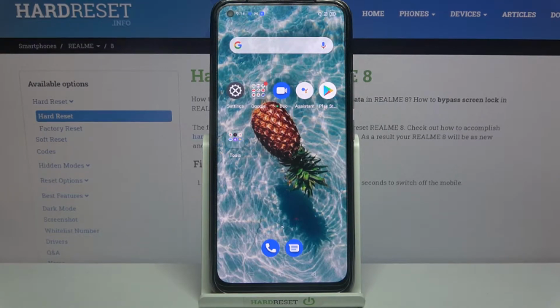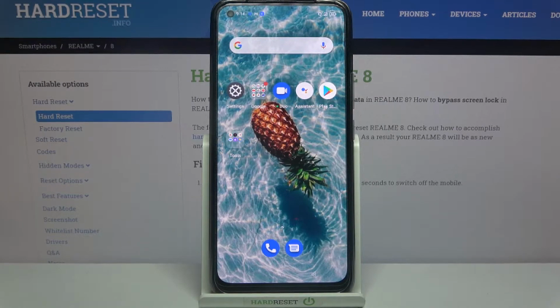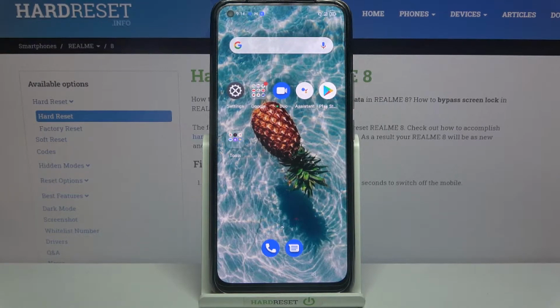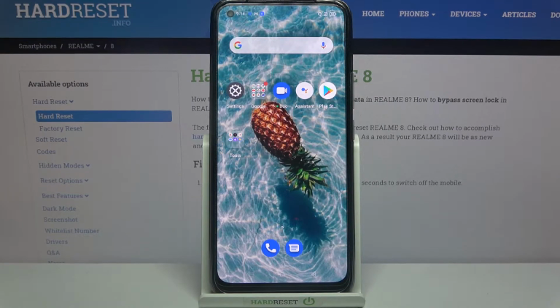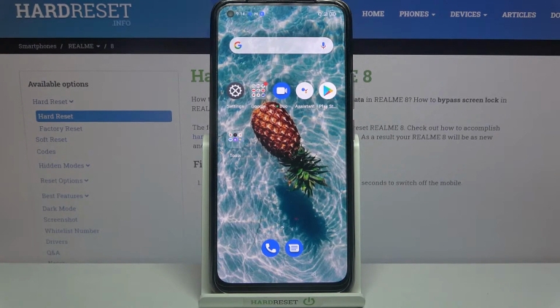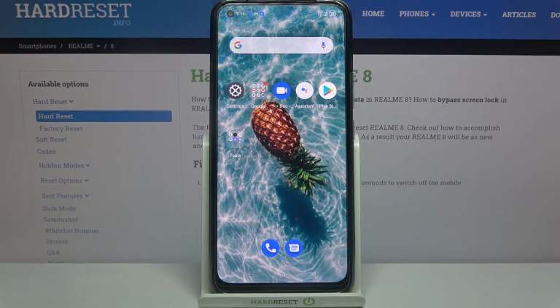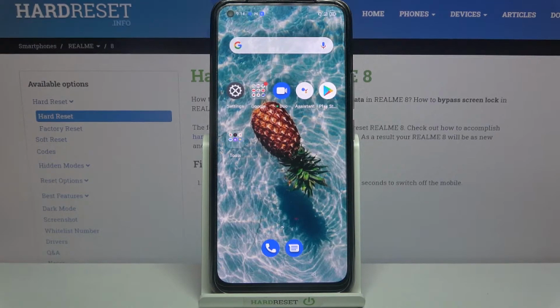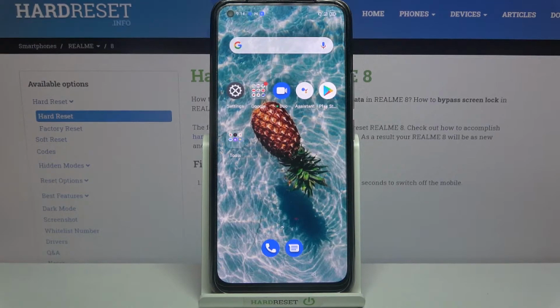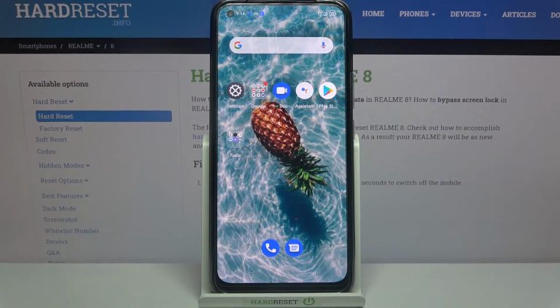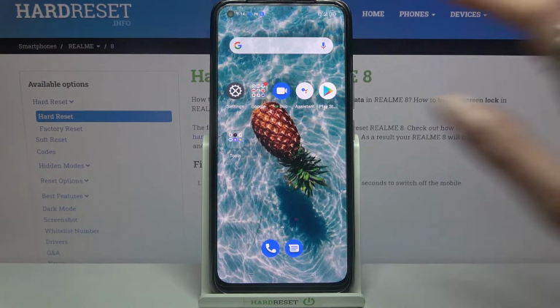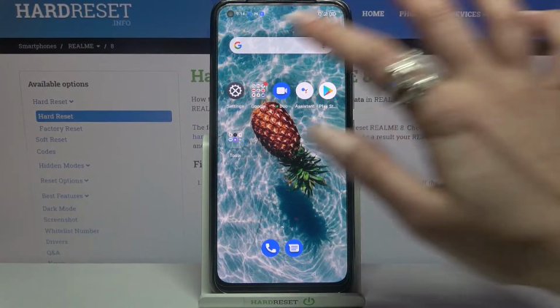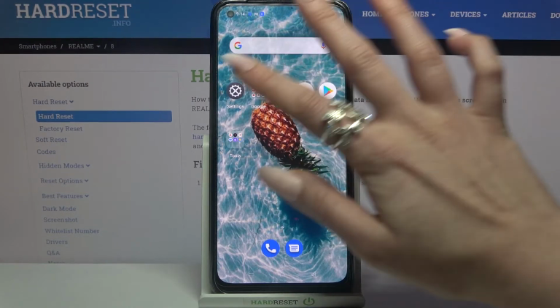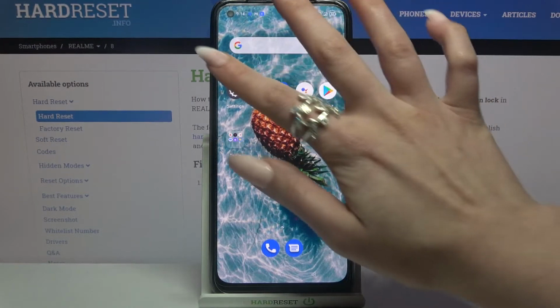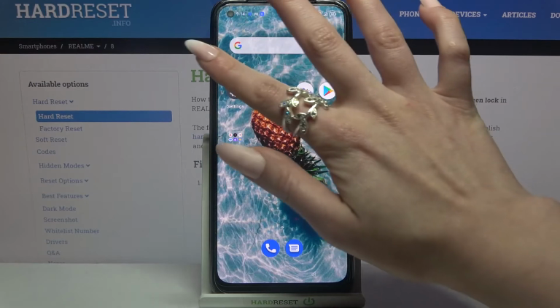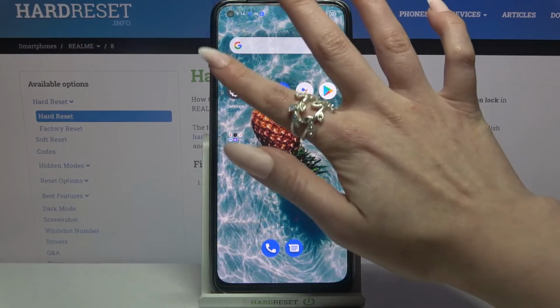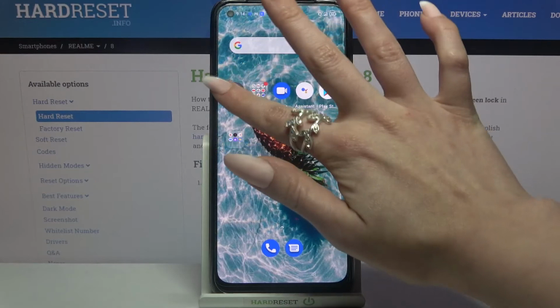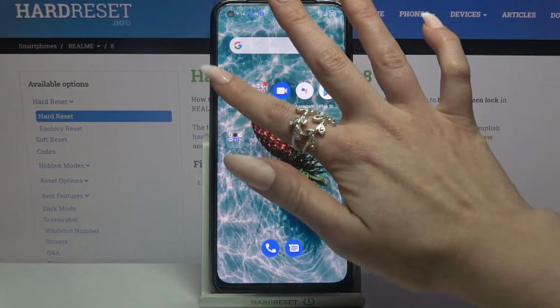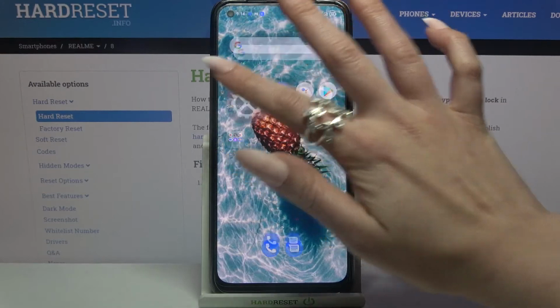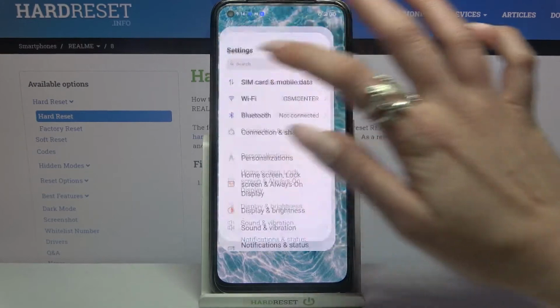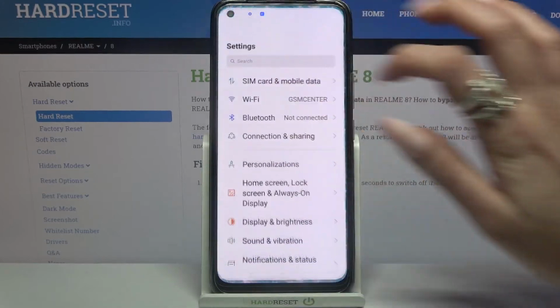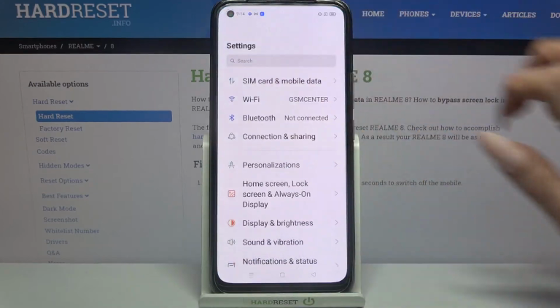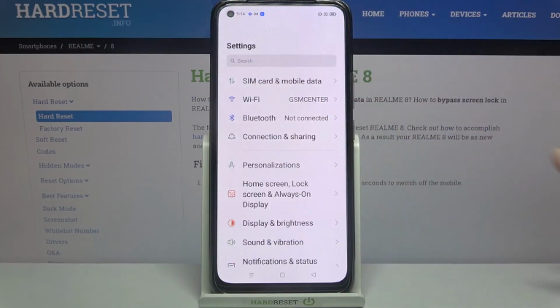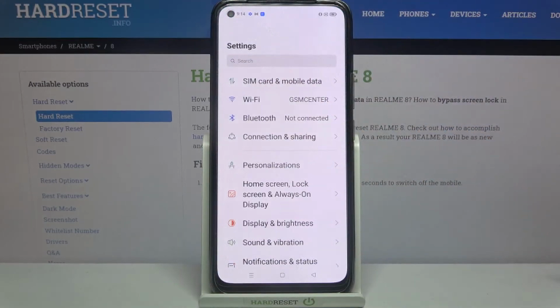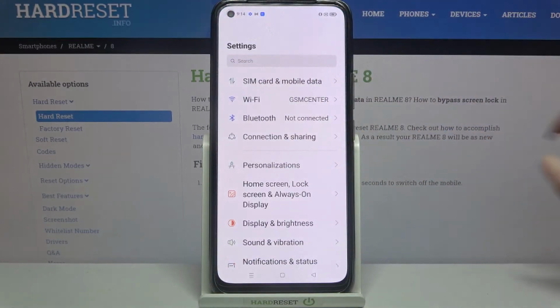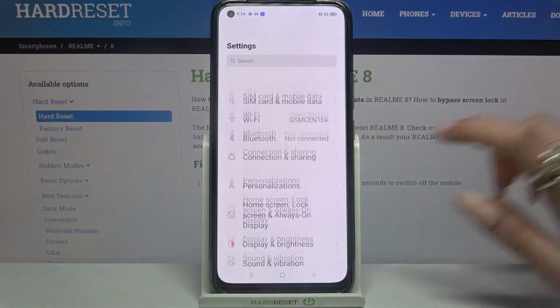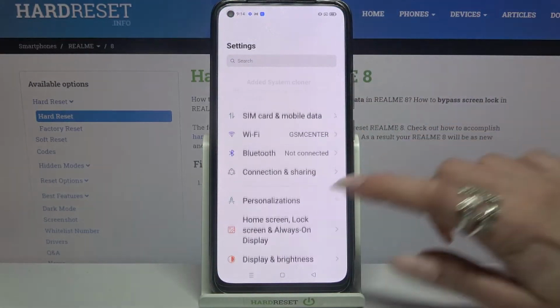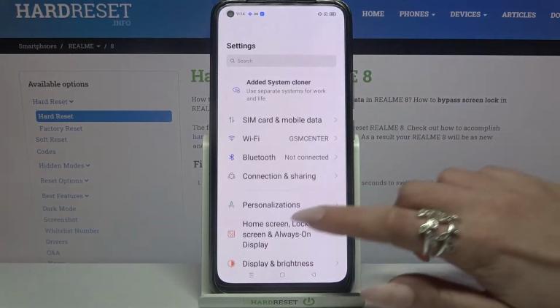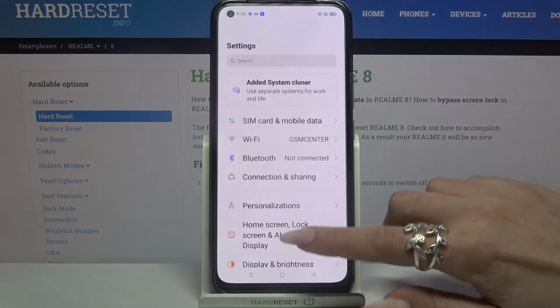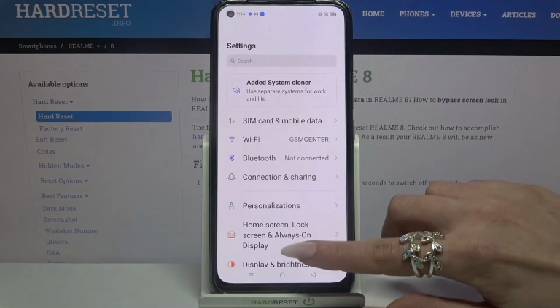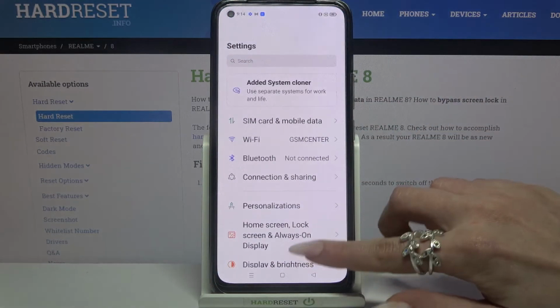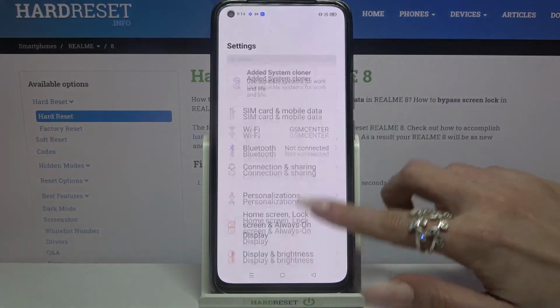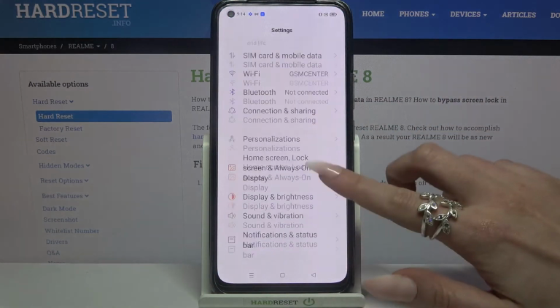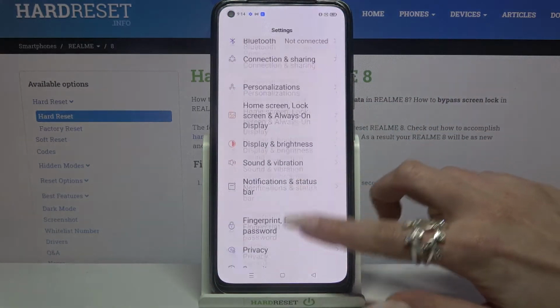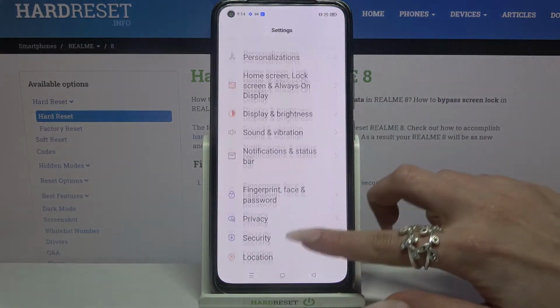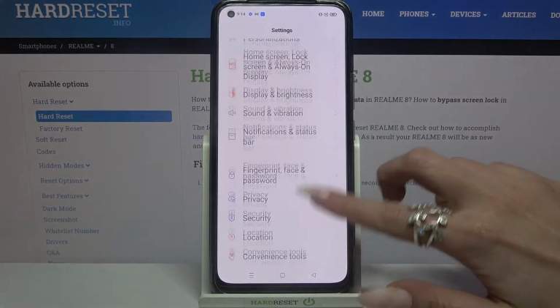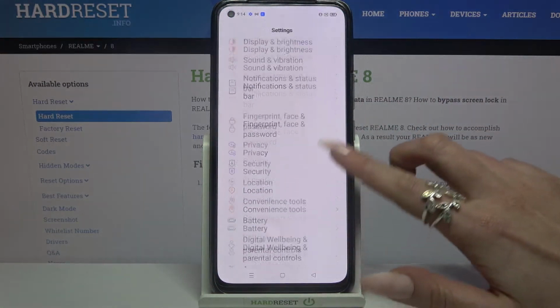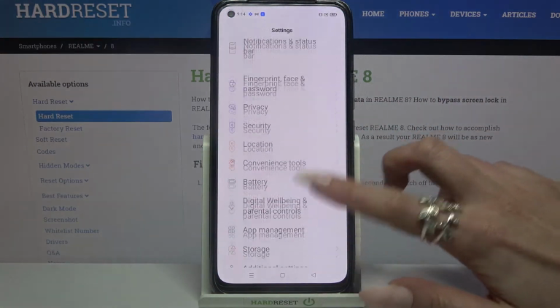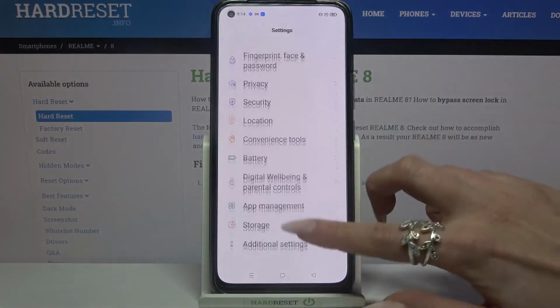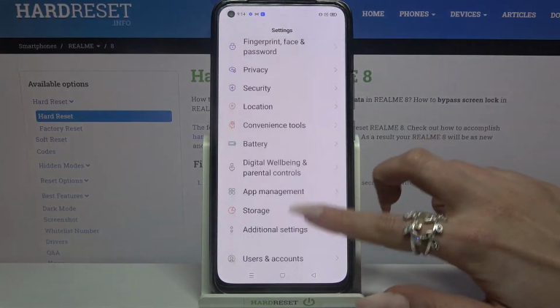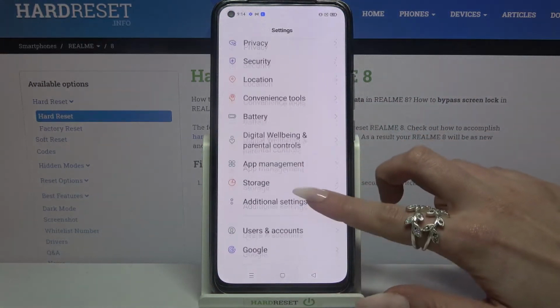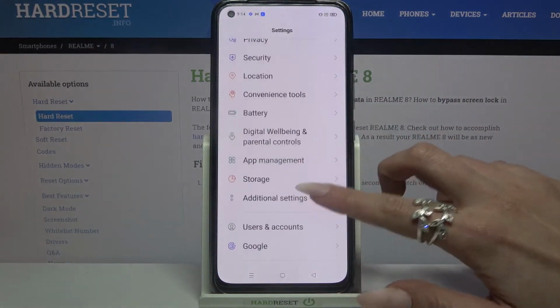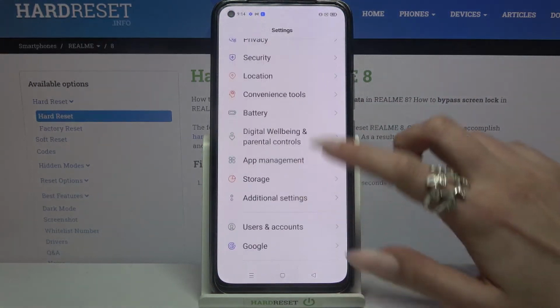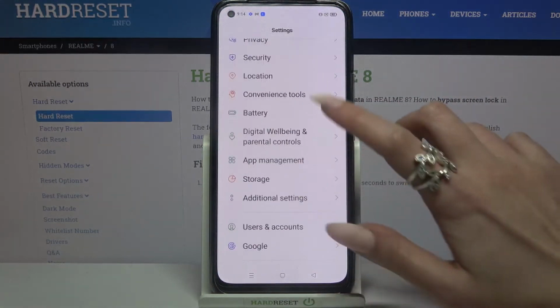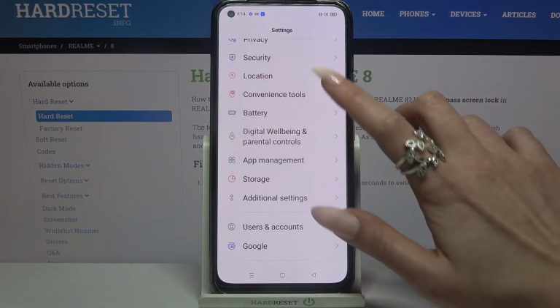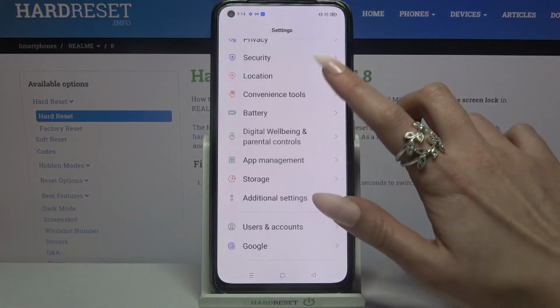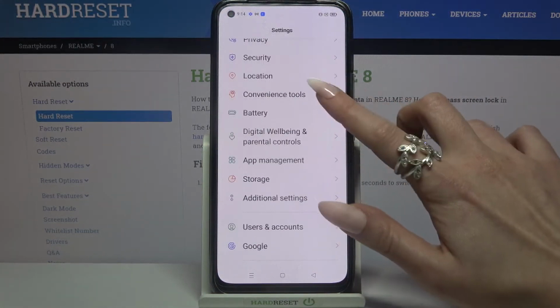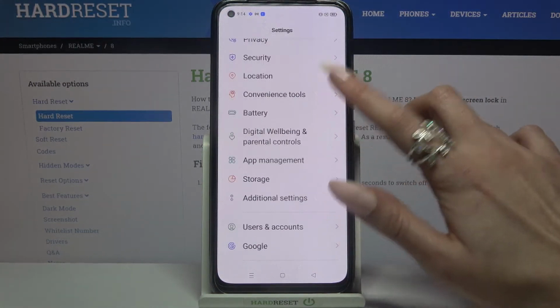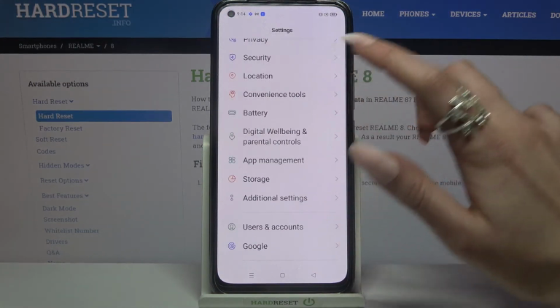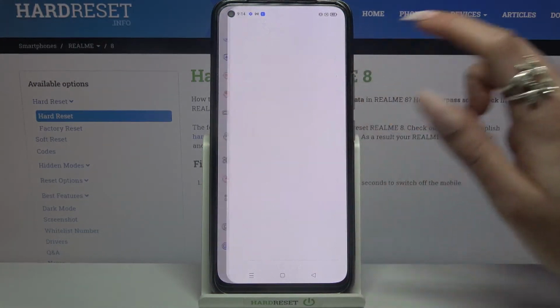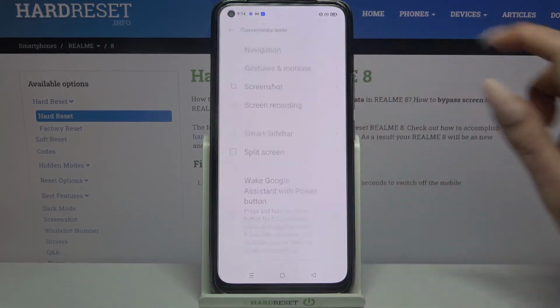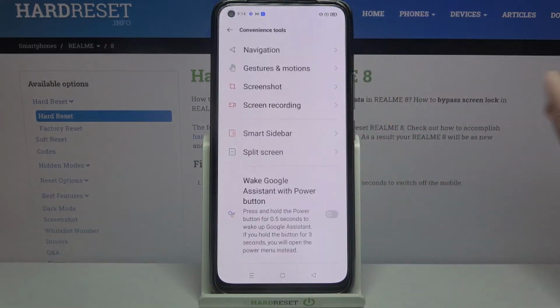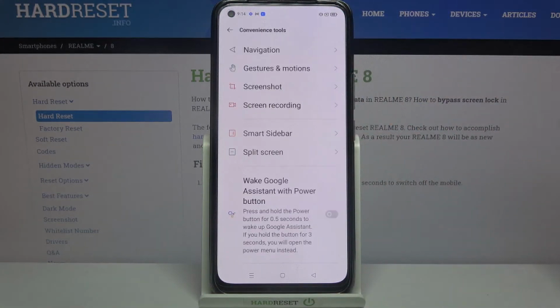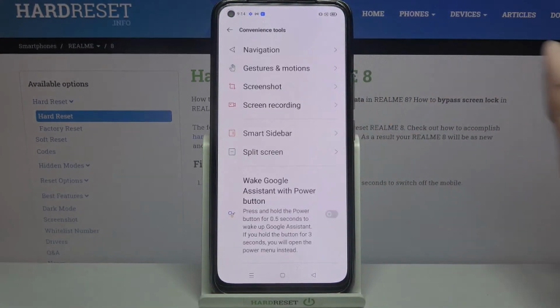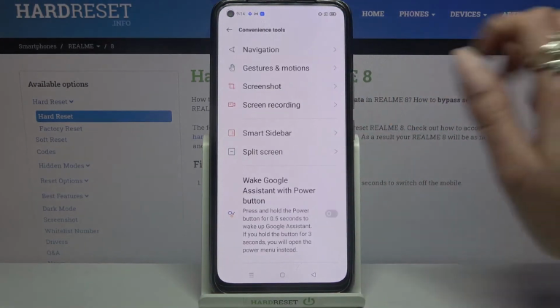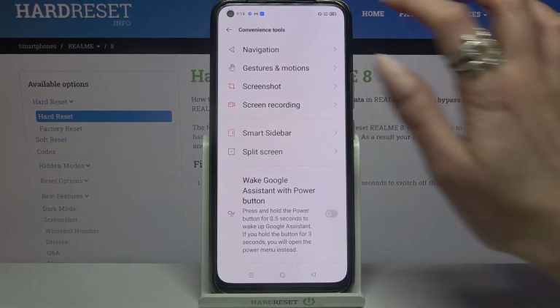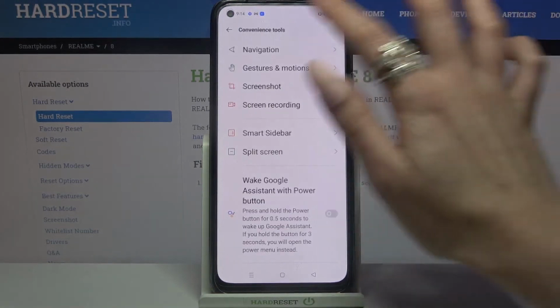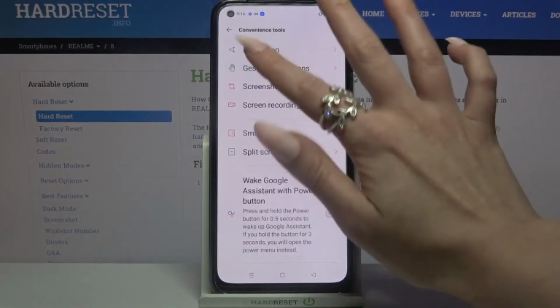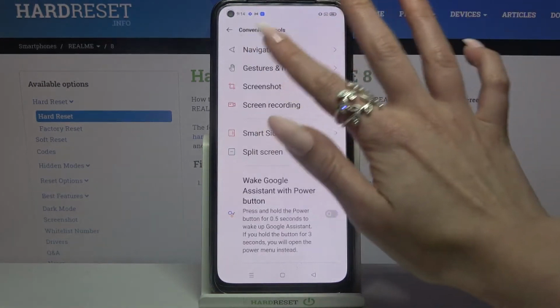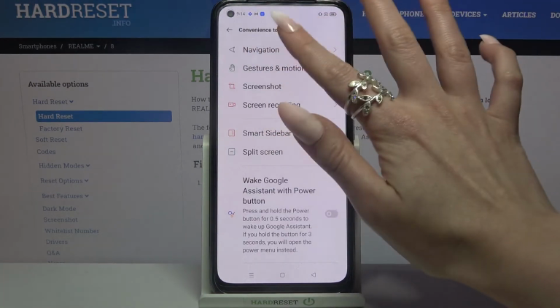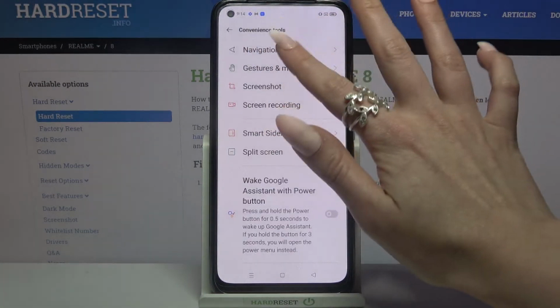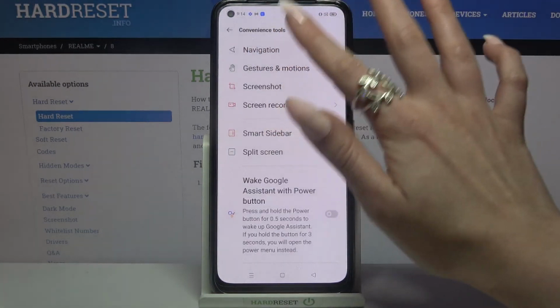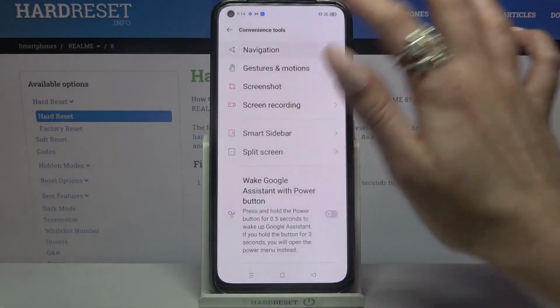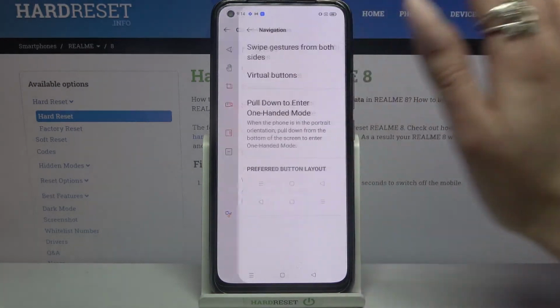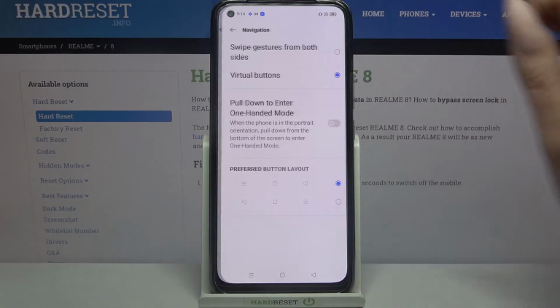First of all, you need to tap on Settings. Now scroll down, click on Convenience Tools, and go into Navigation.